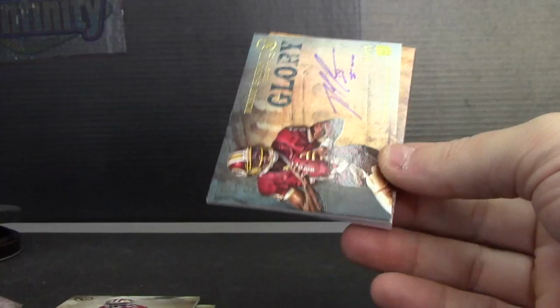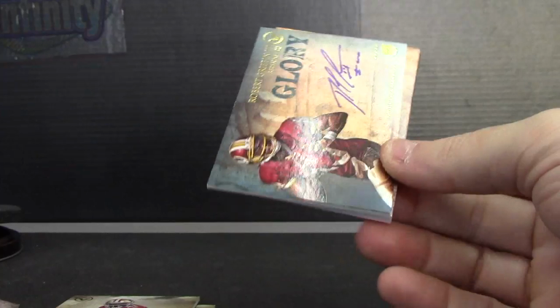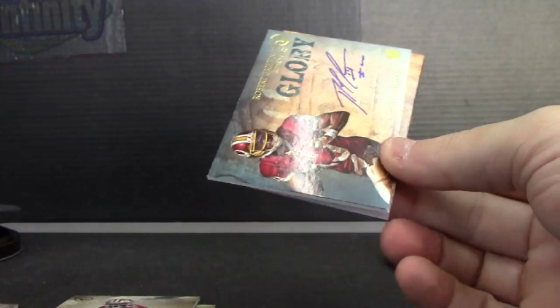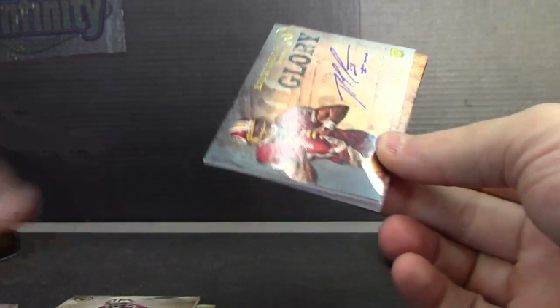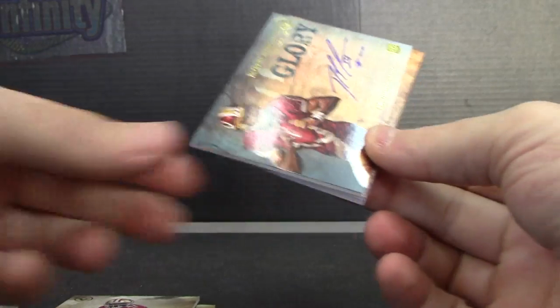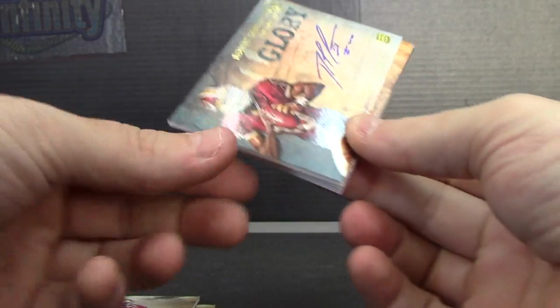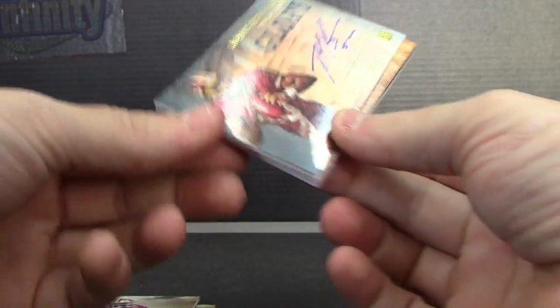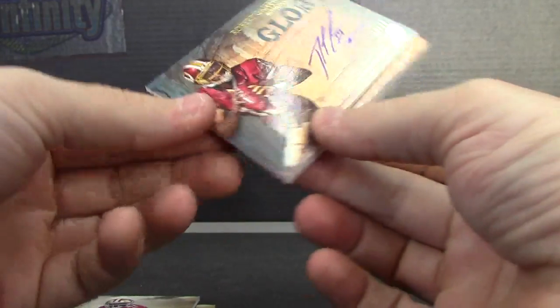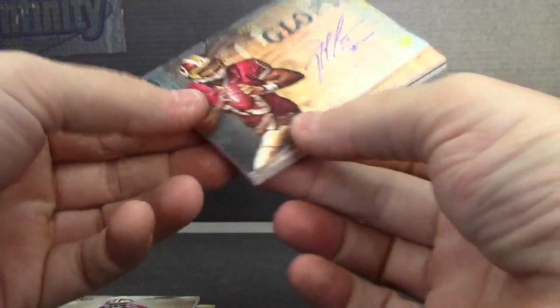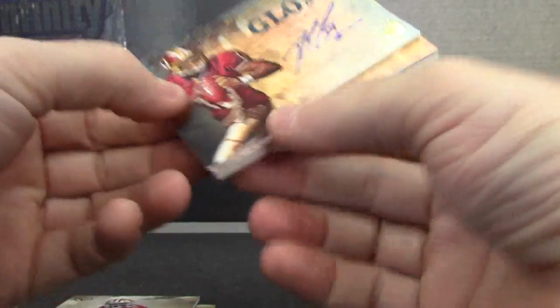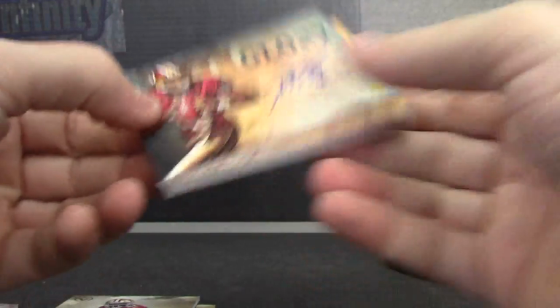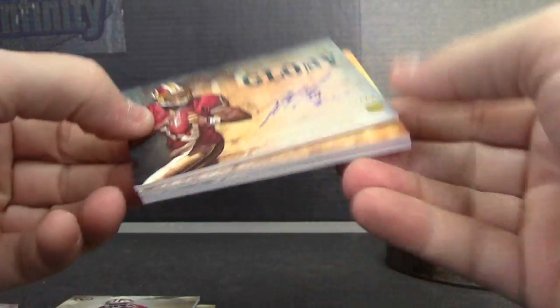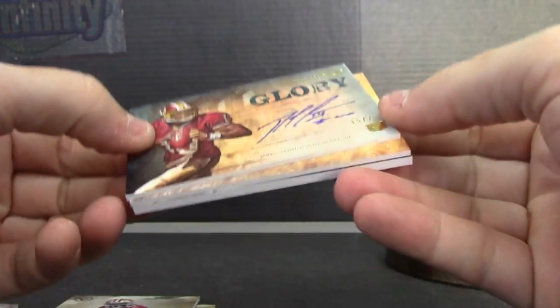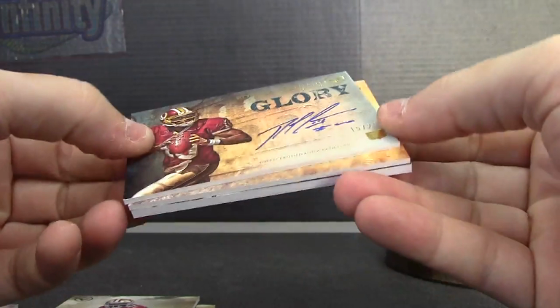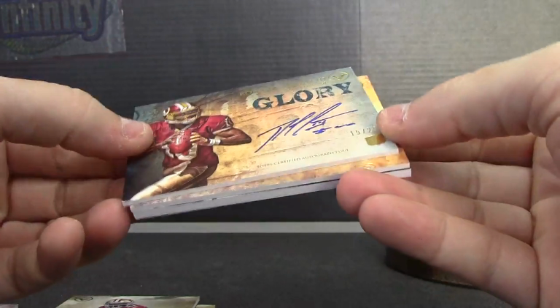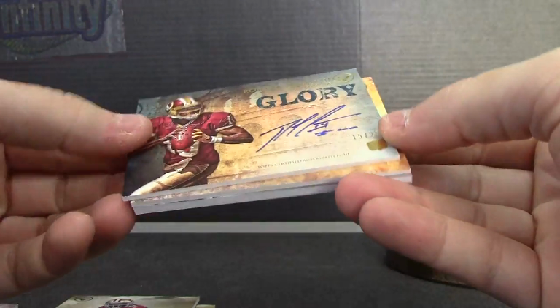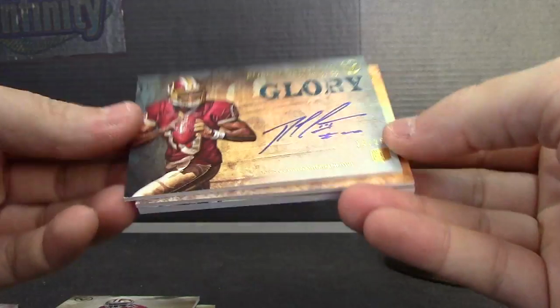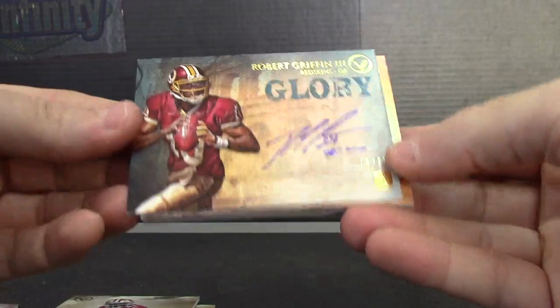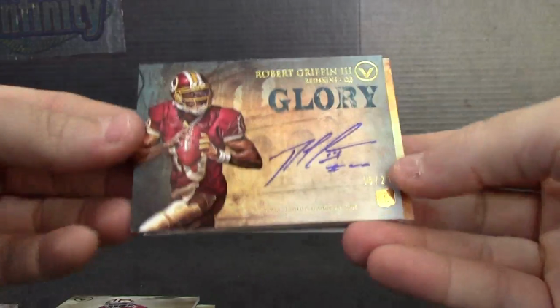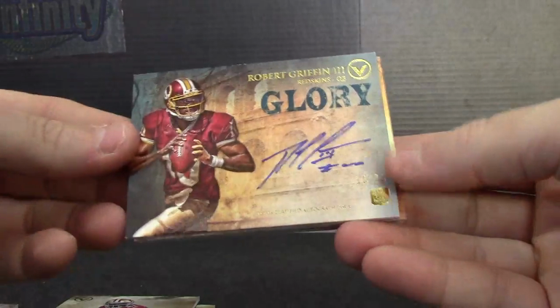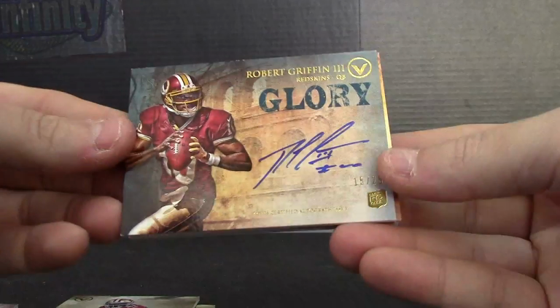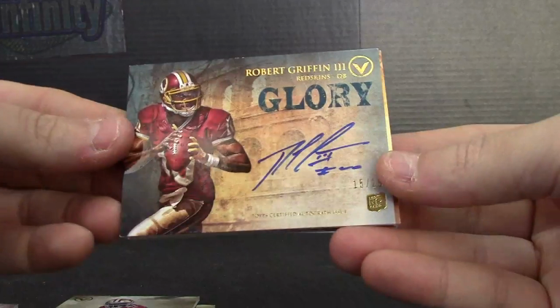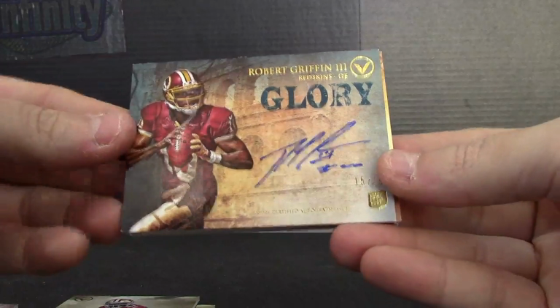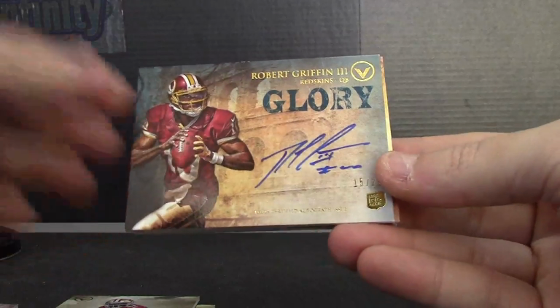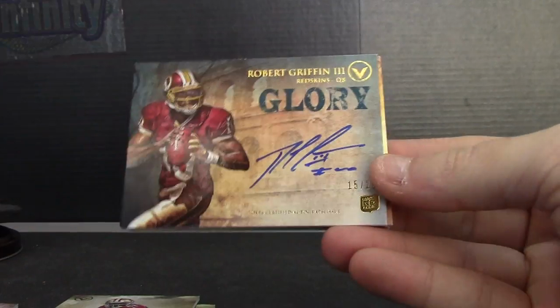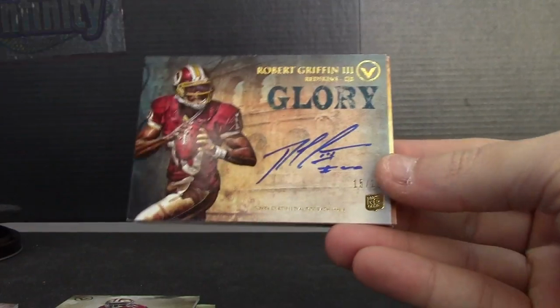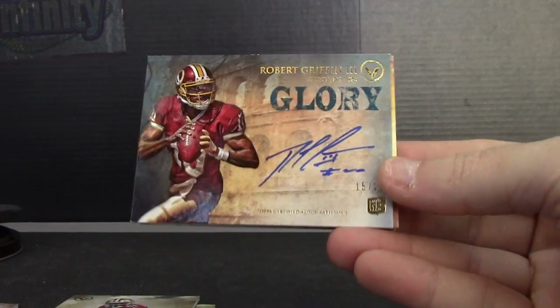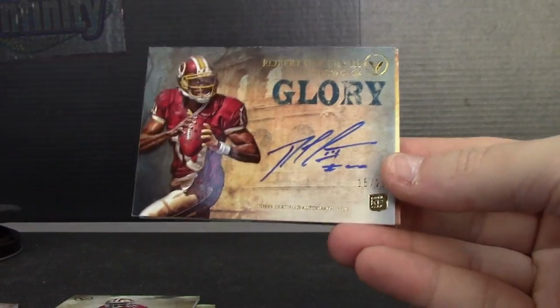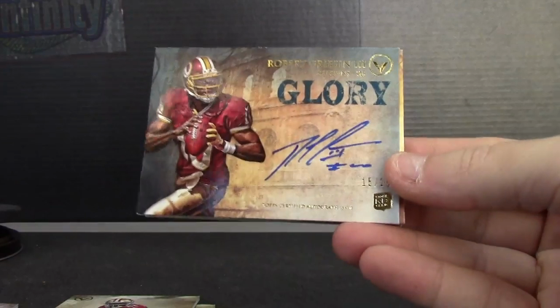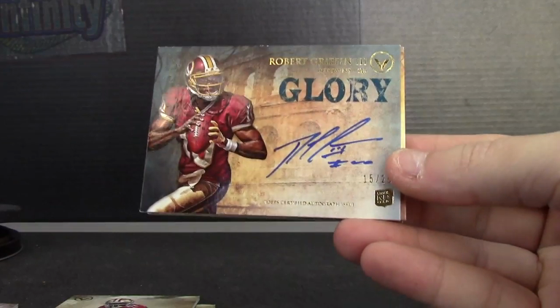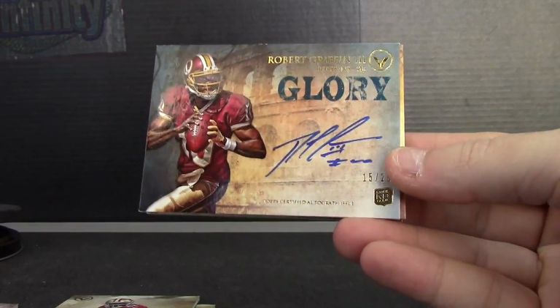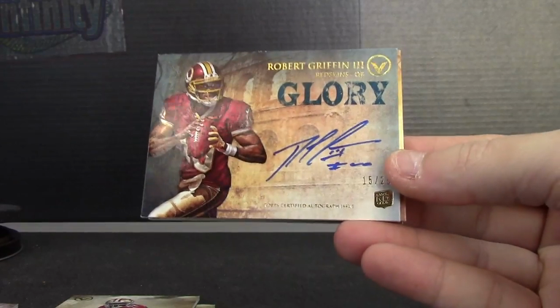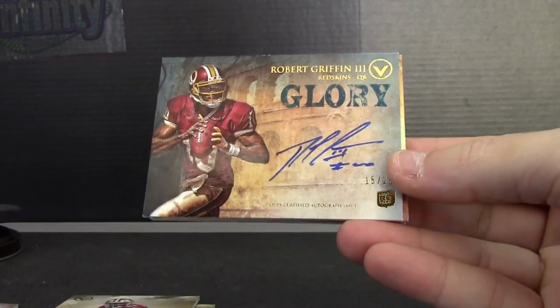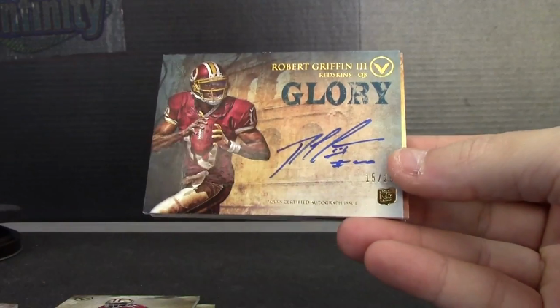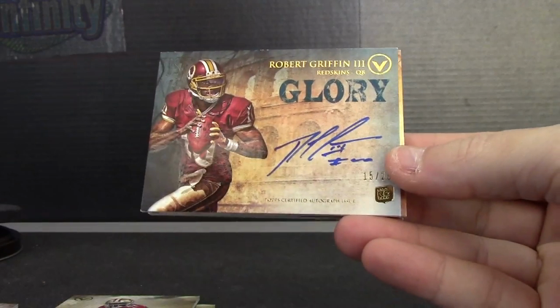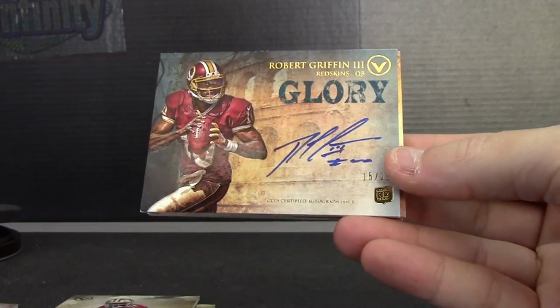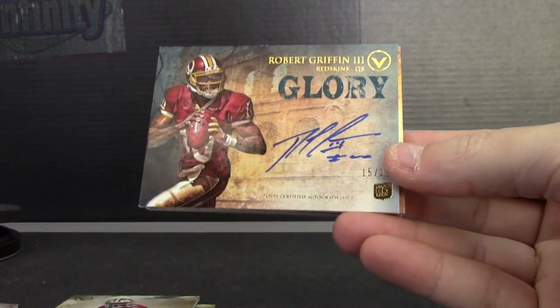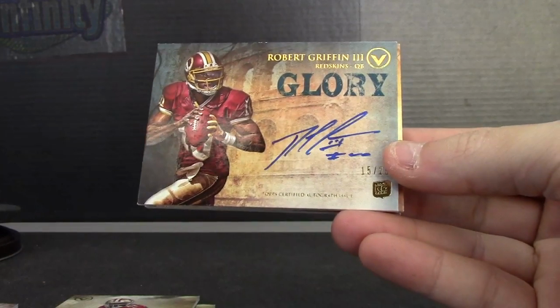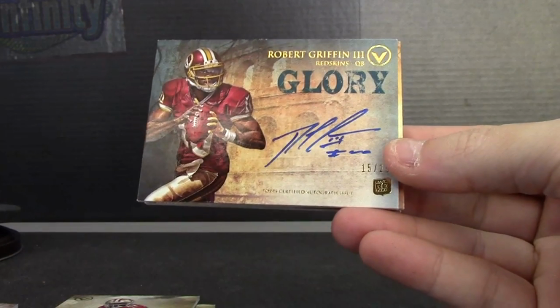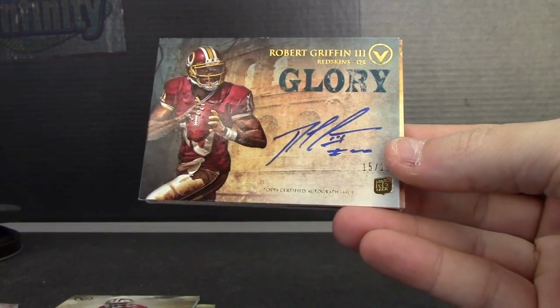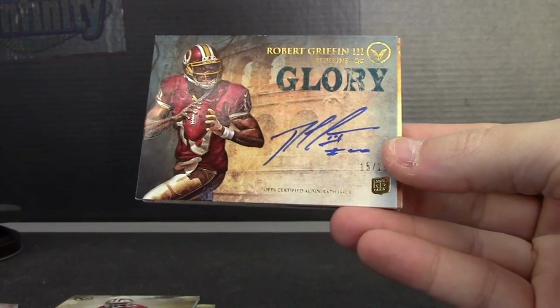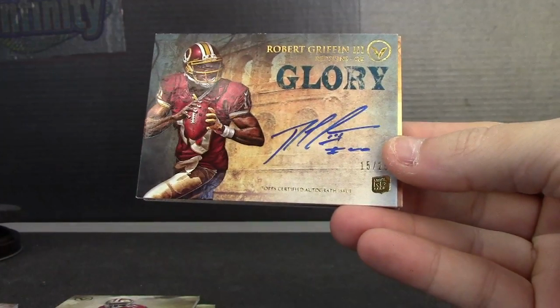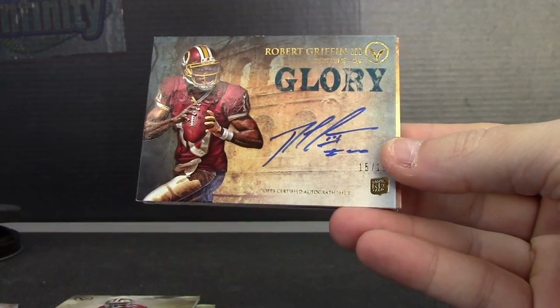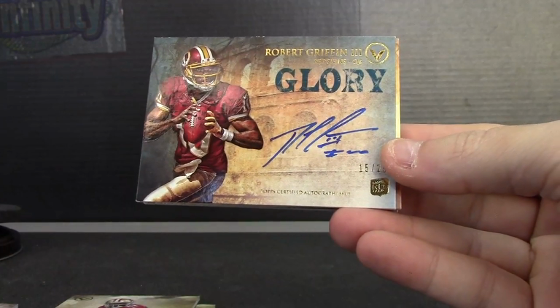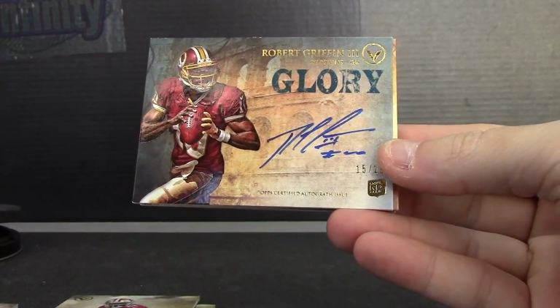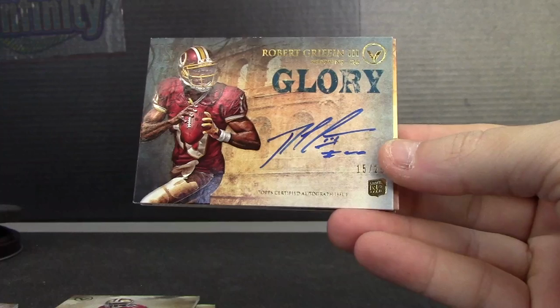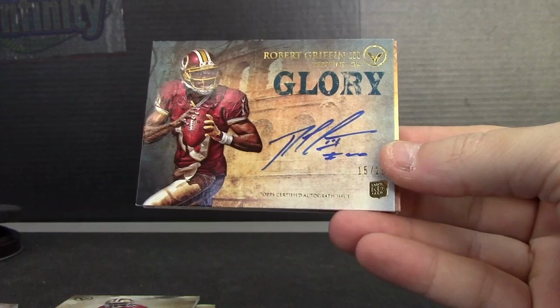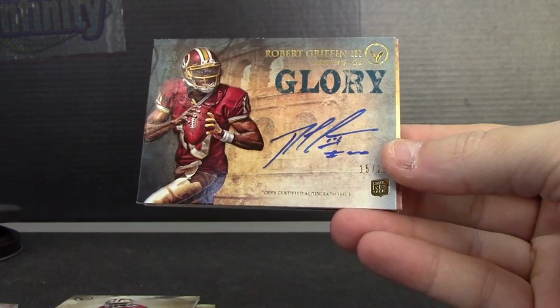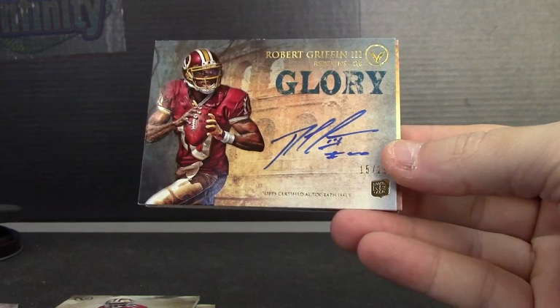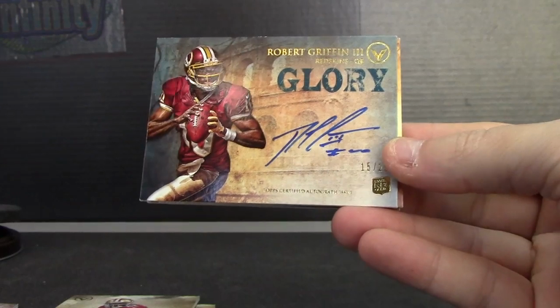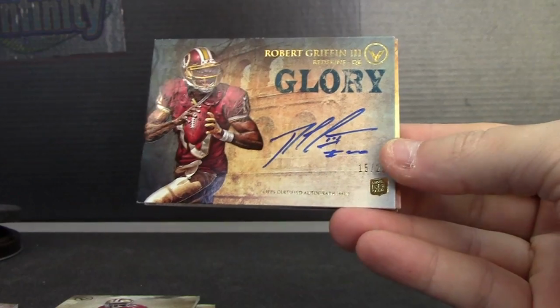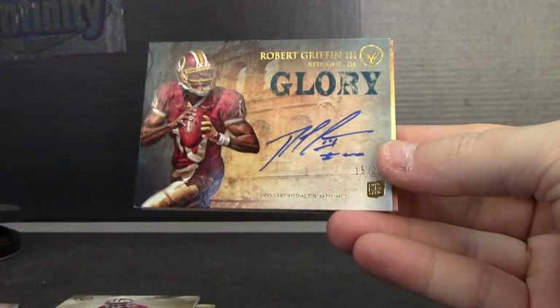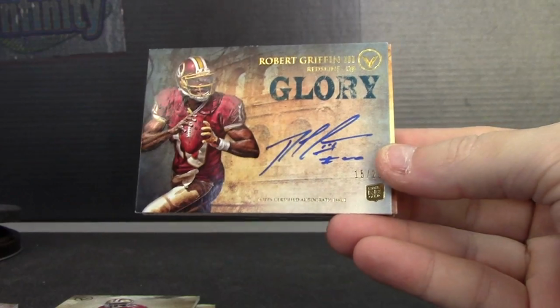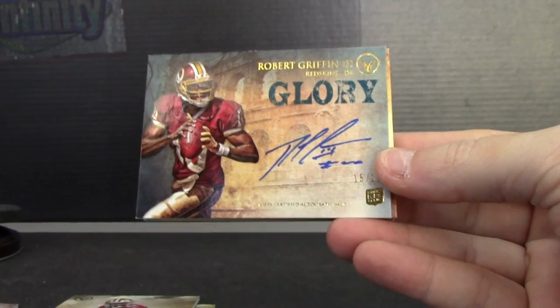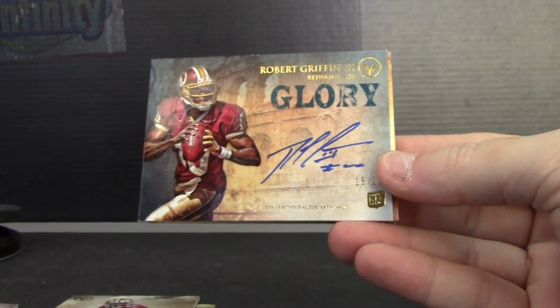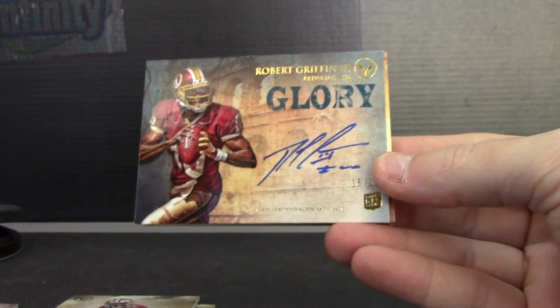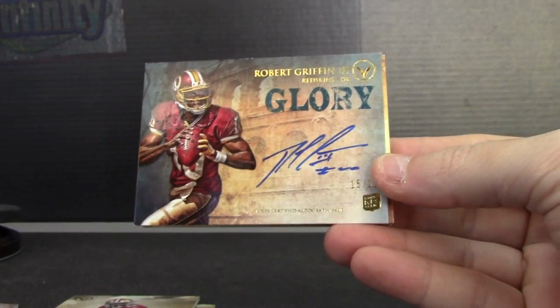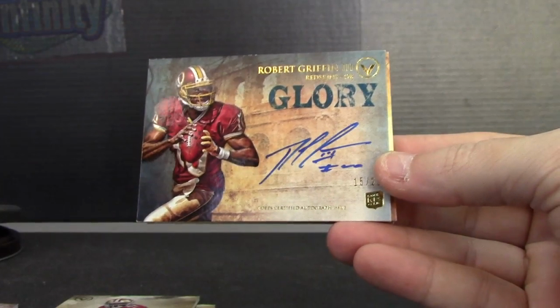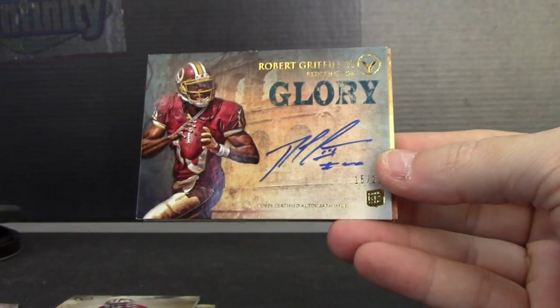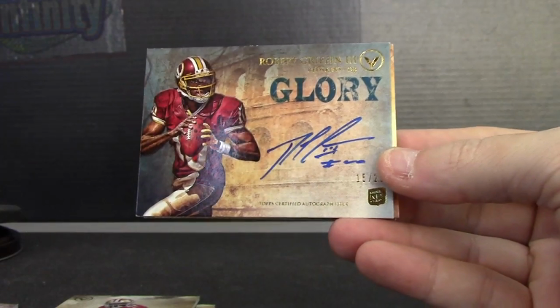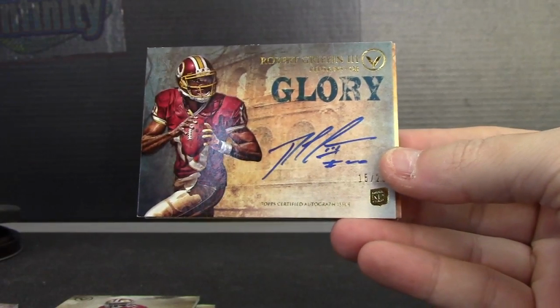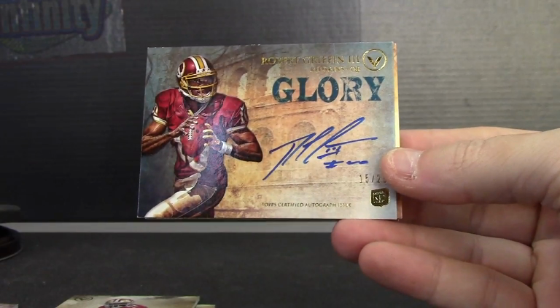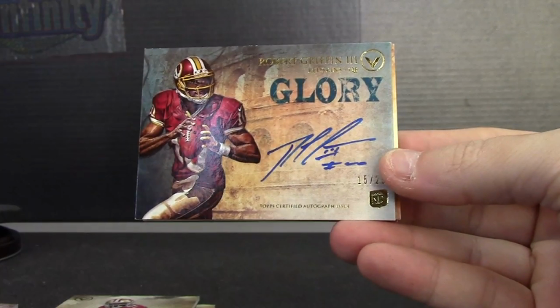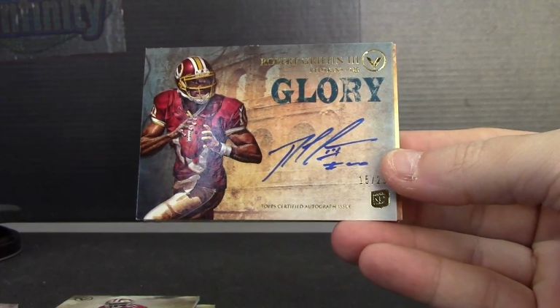RG3 numbered 15 of 75. No joke — I want to say this case had two Andrew Lucks and one RG3 so far.